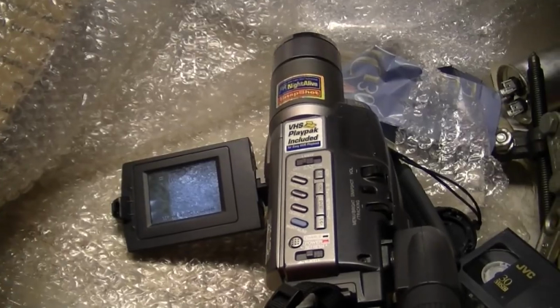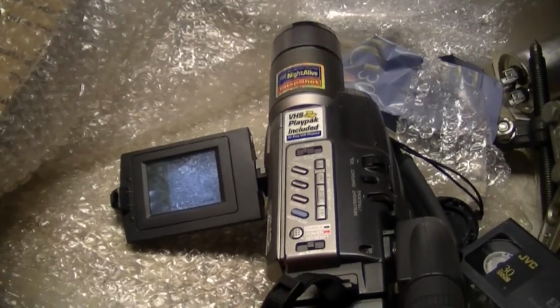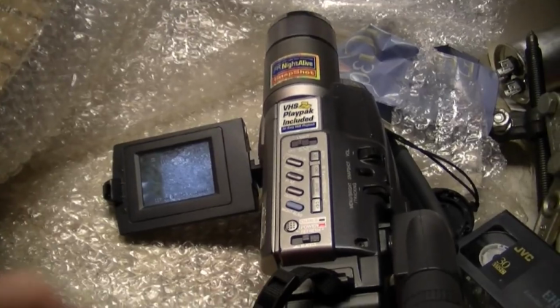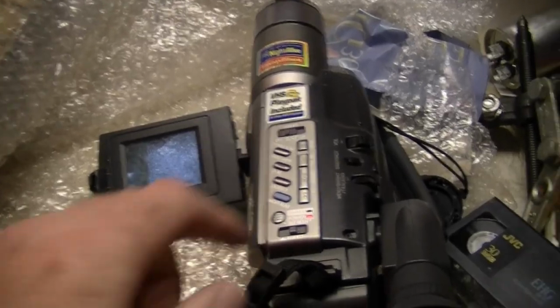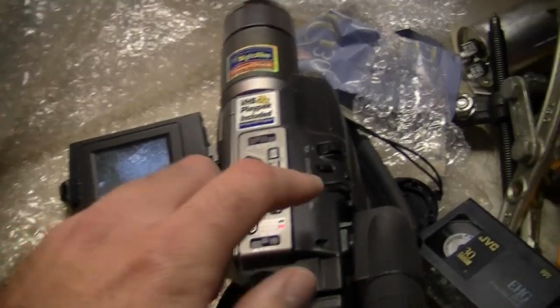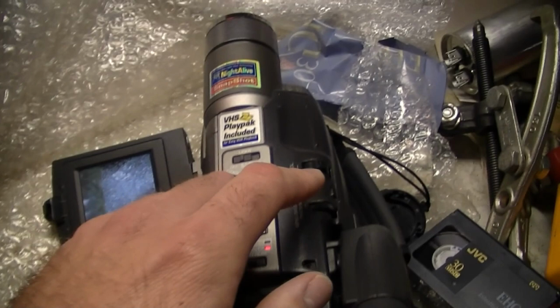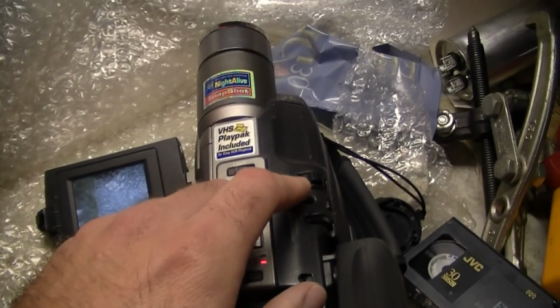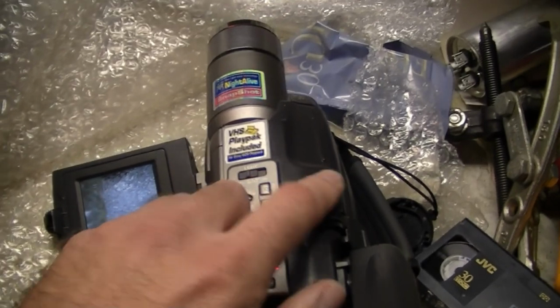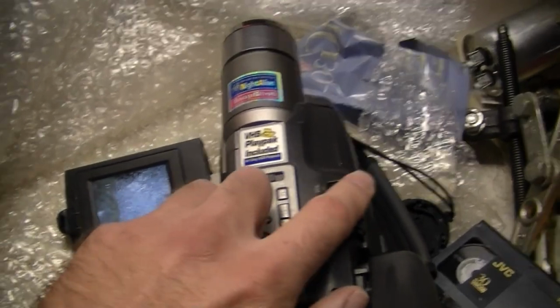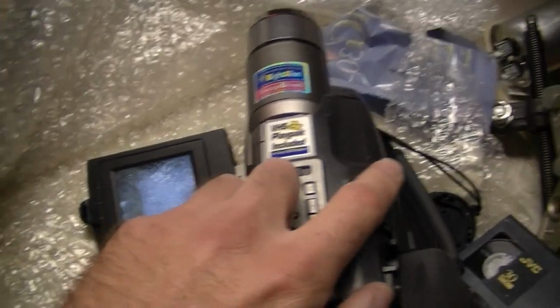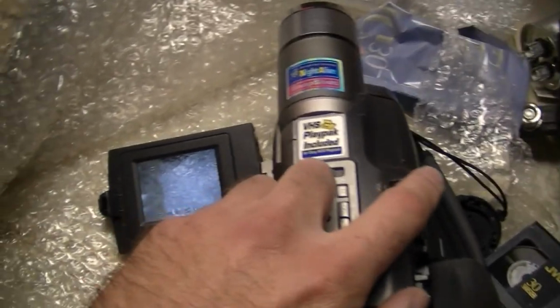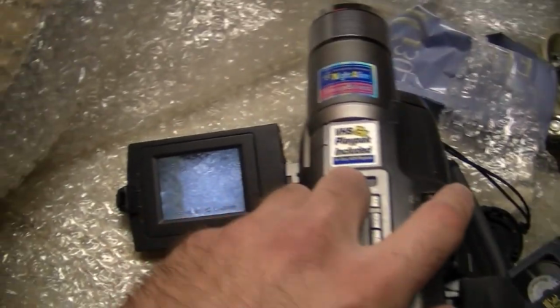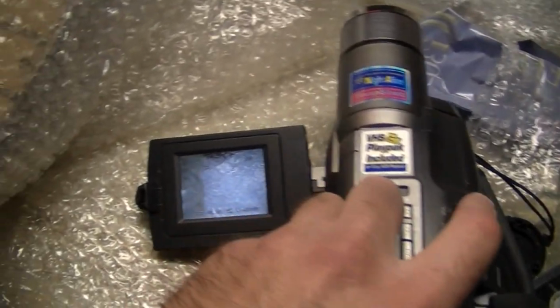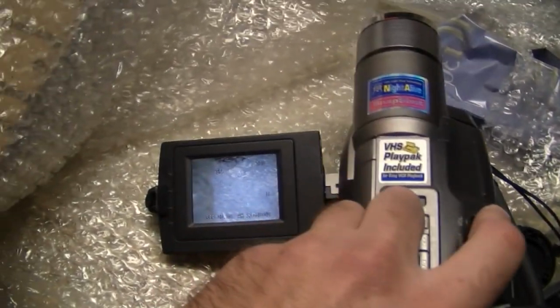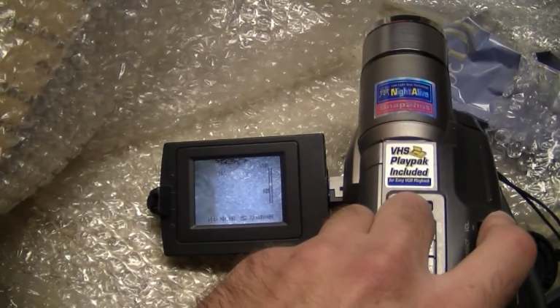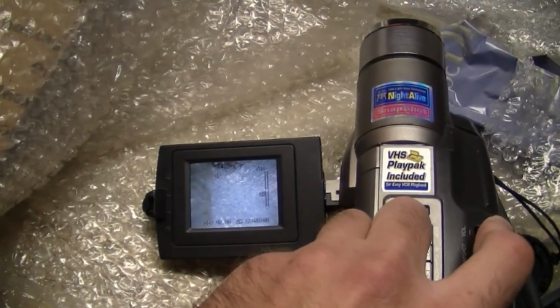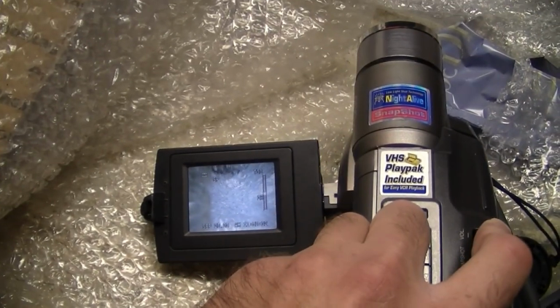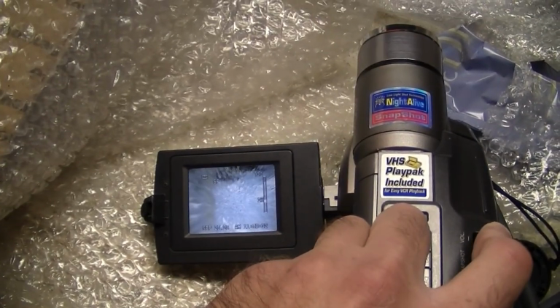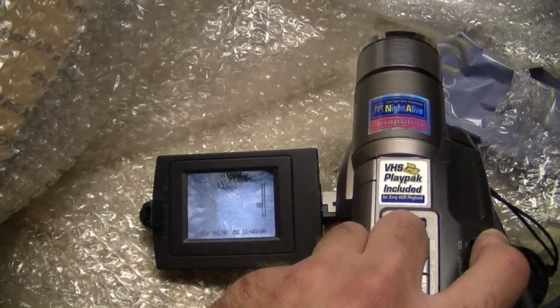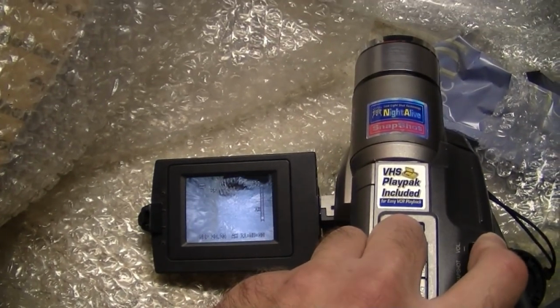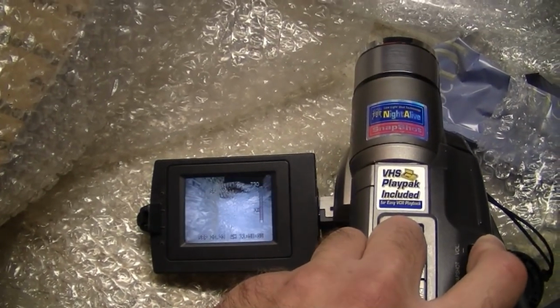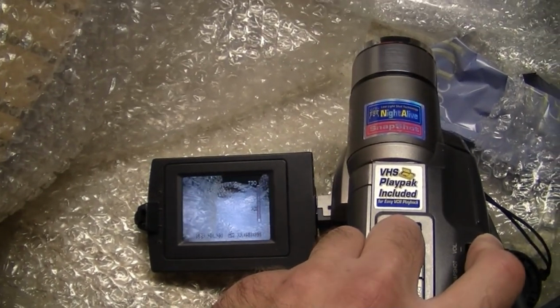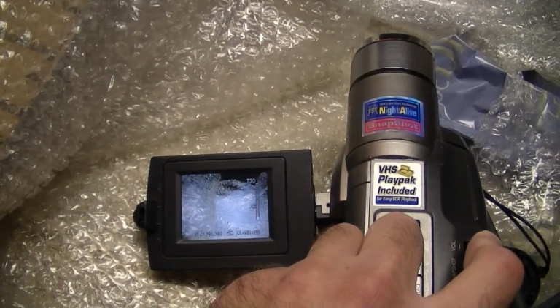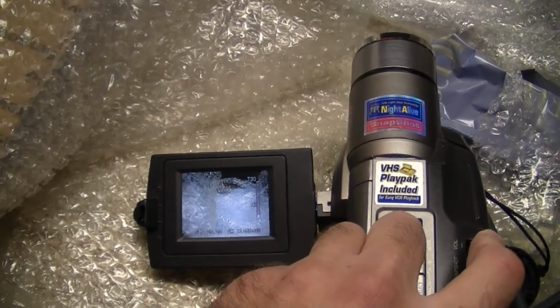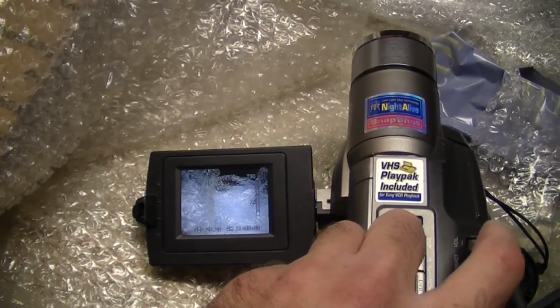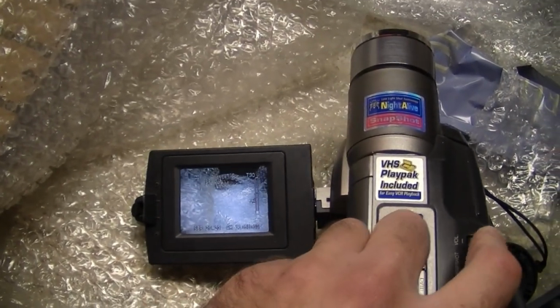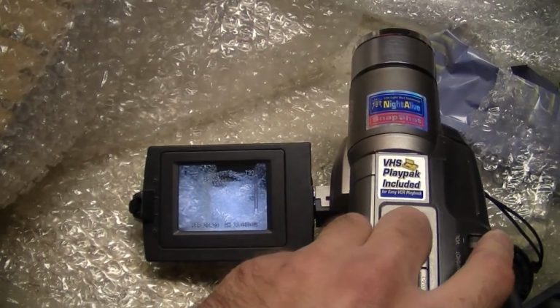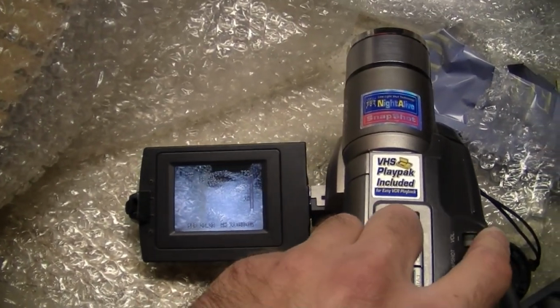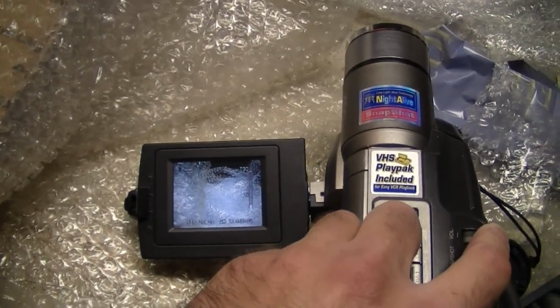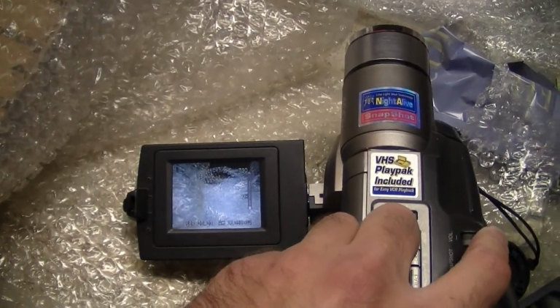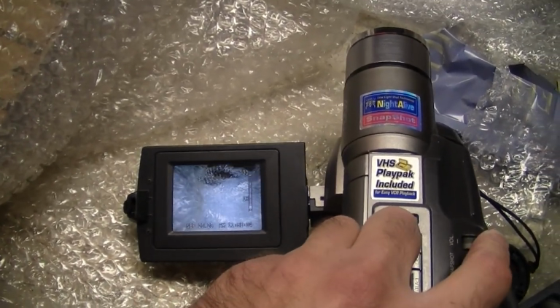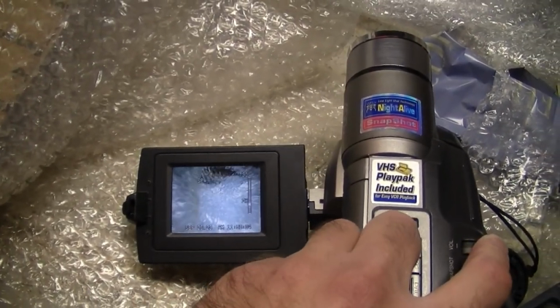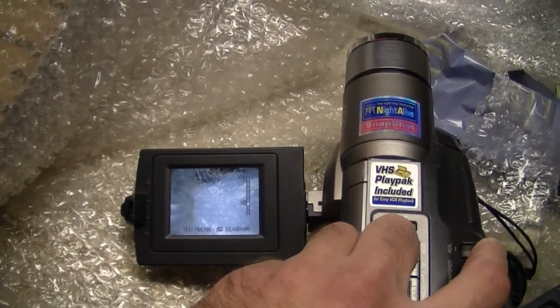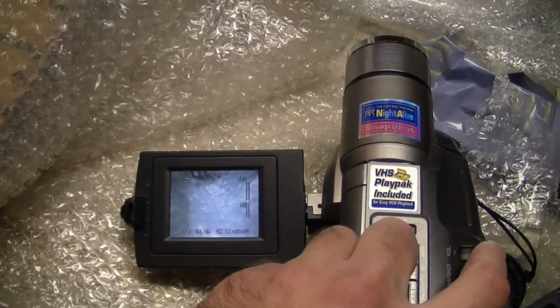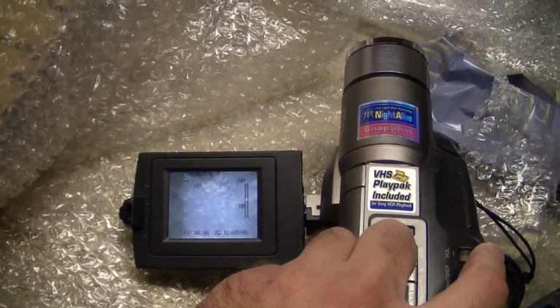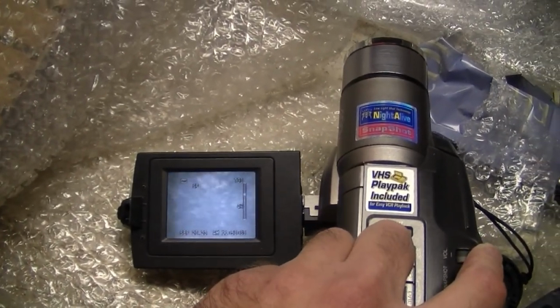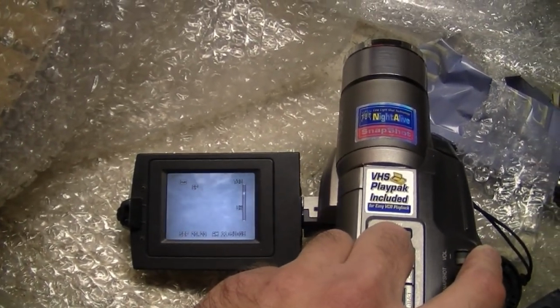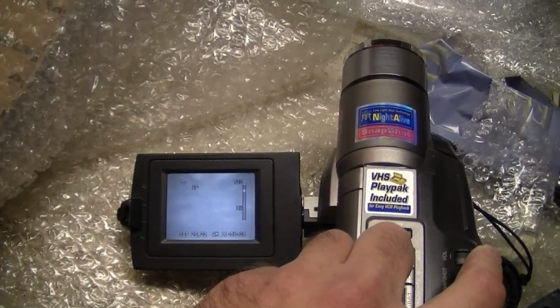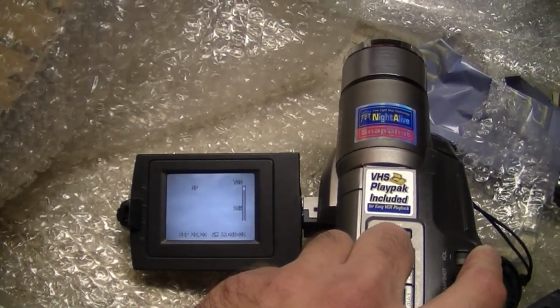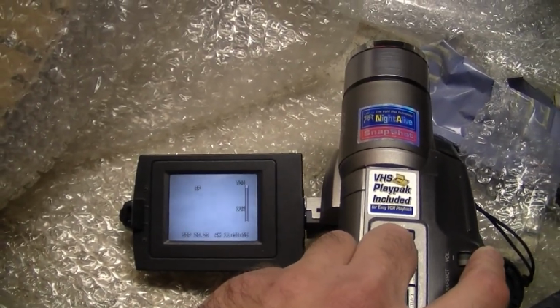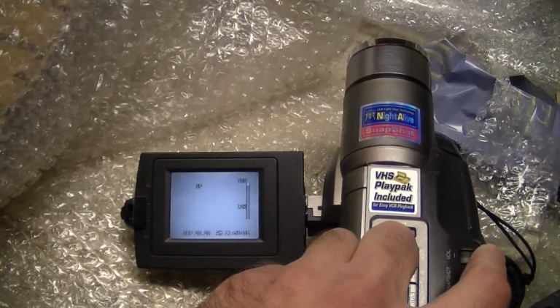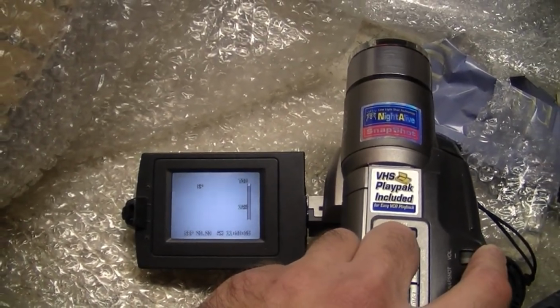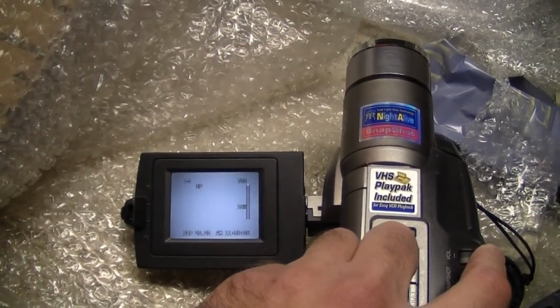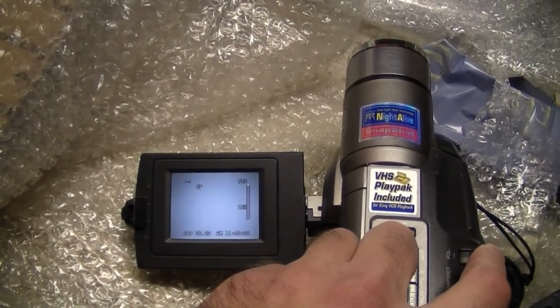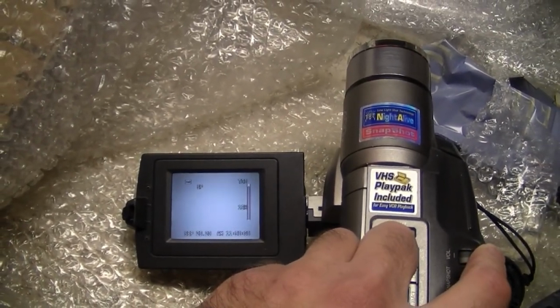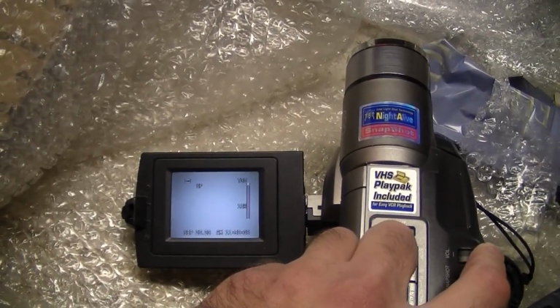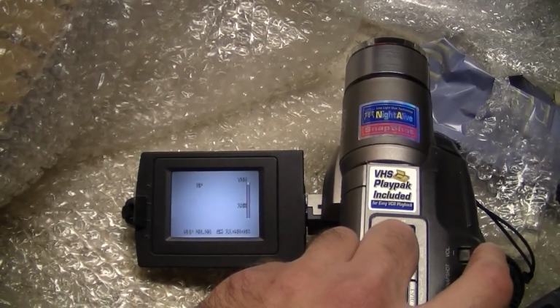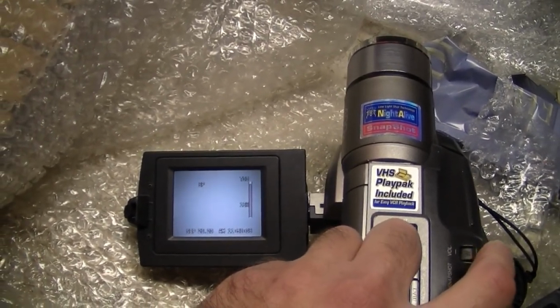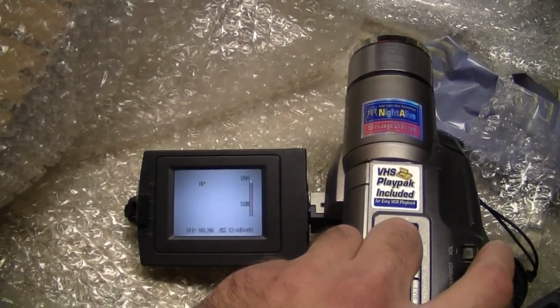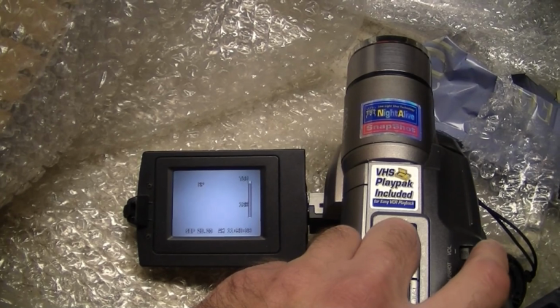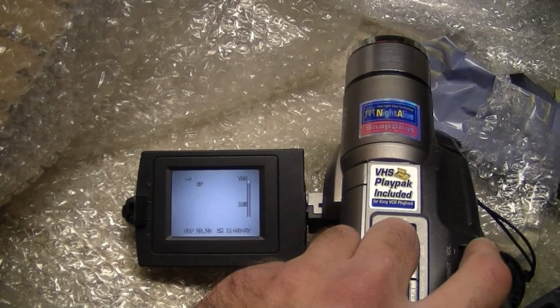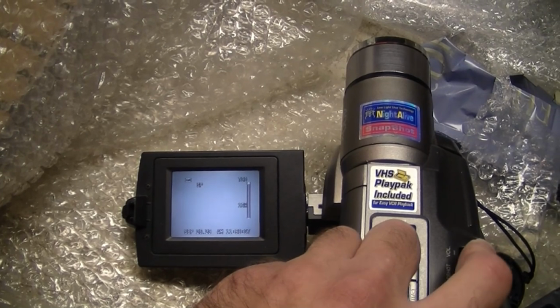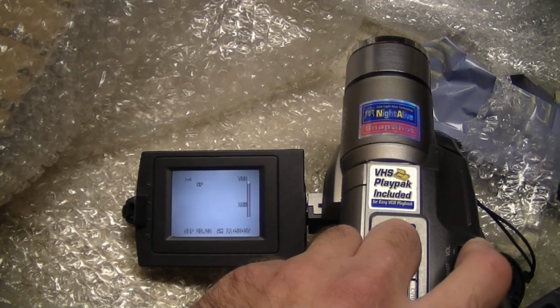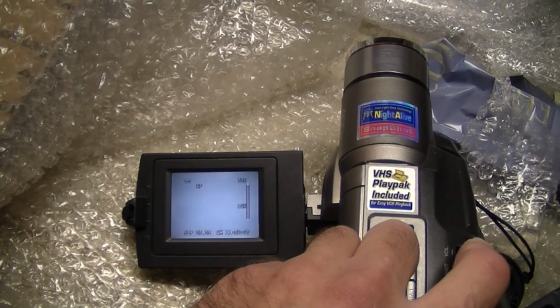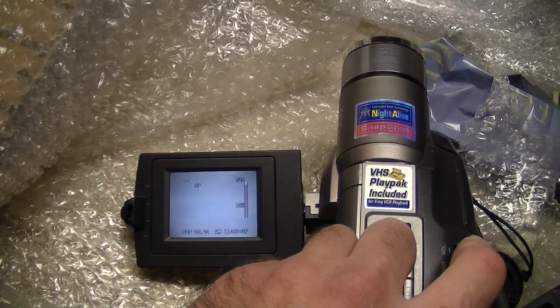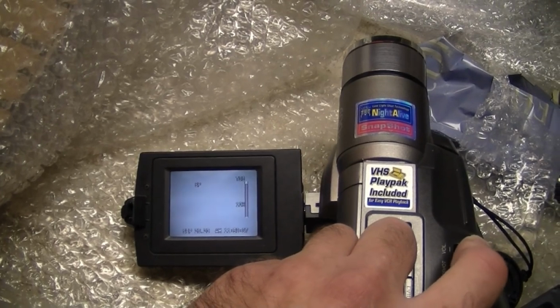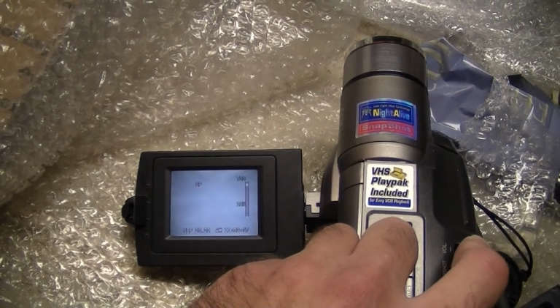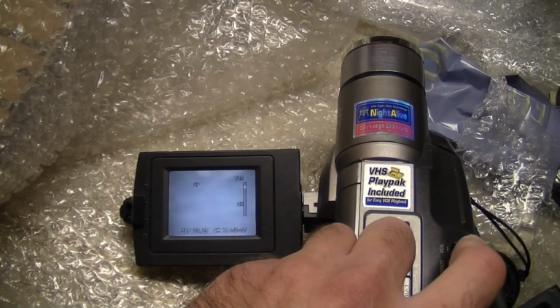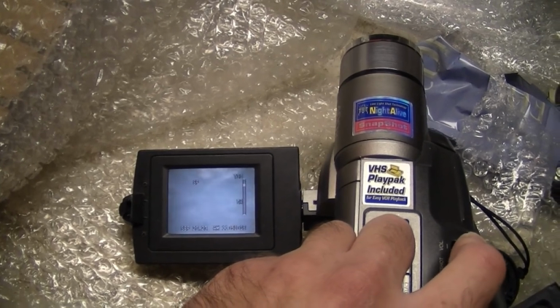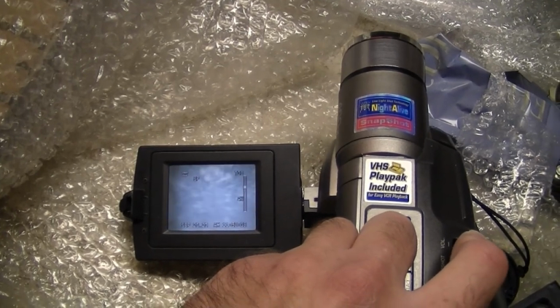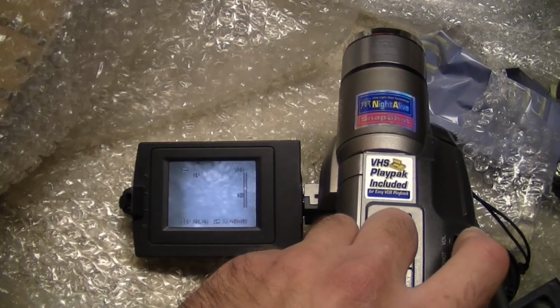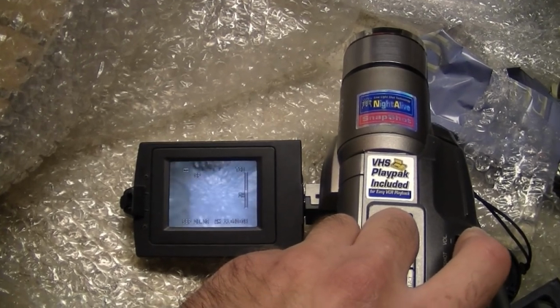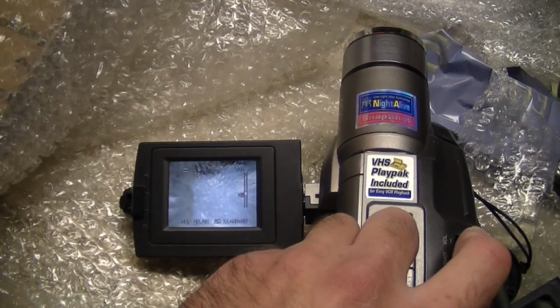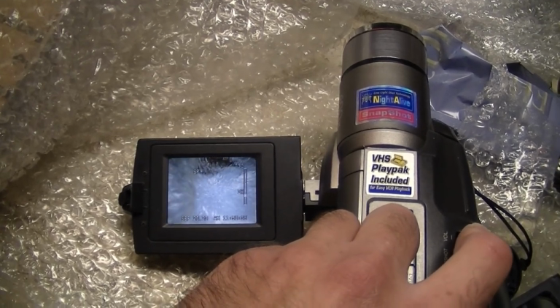I turned digital zoom off in the menu, so now I just get optical zoom, and it looks like it goes up to 16 times.